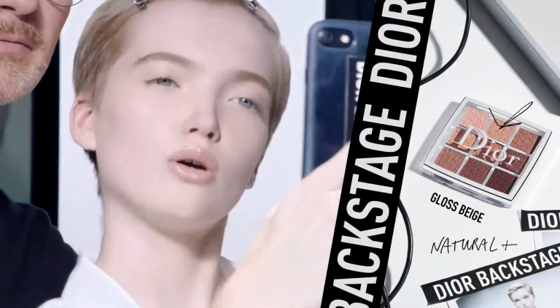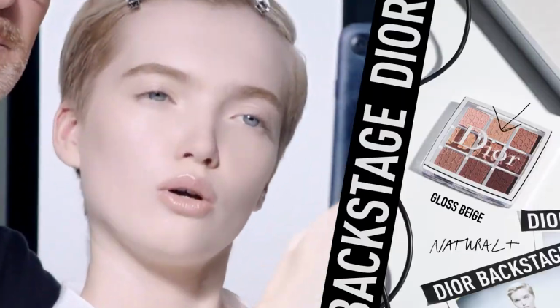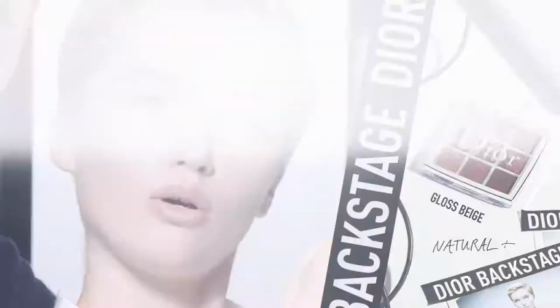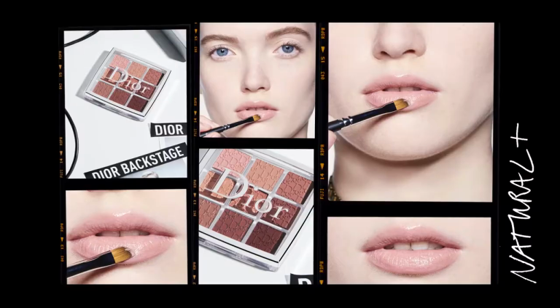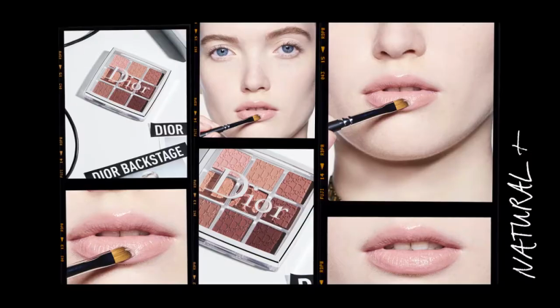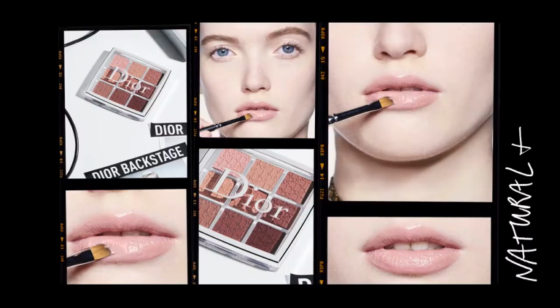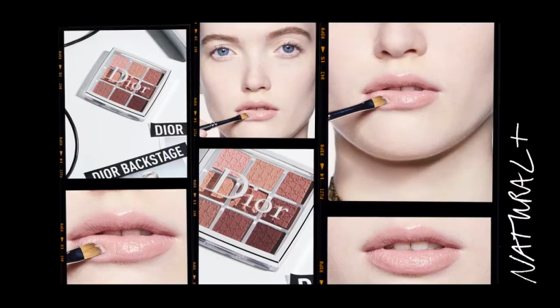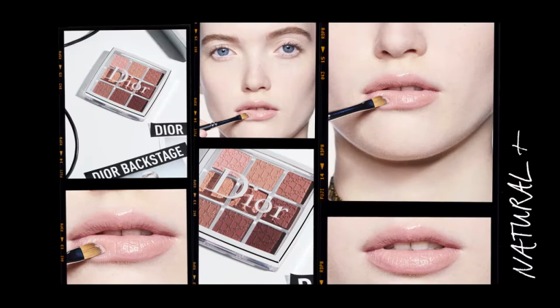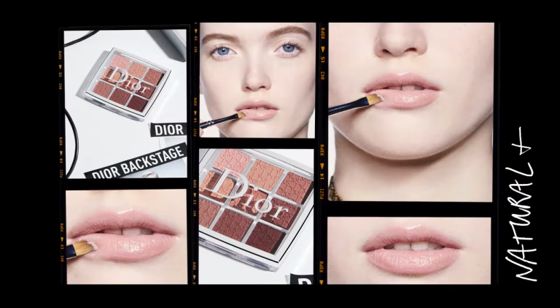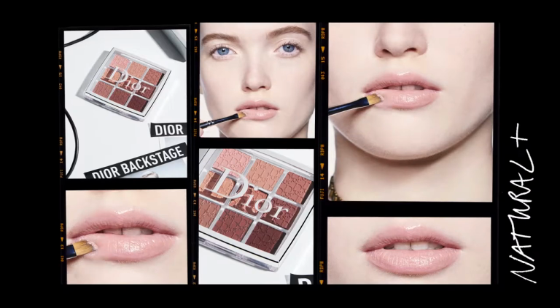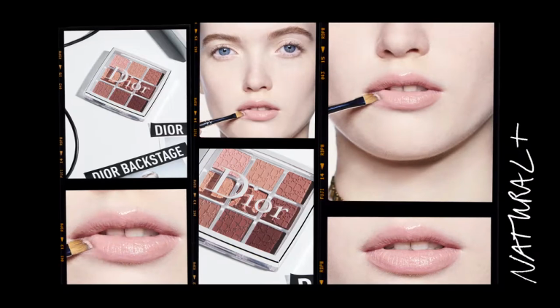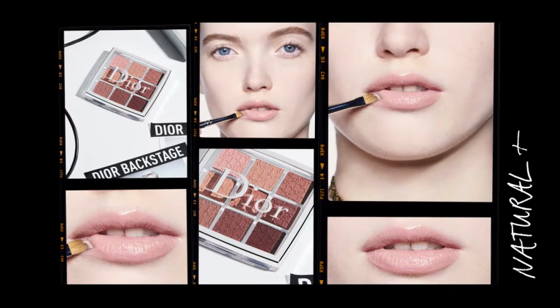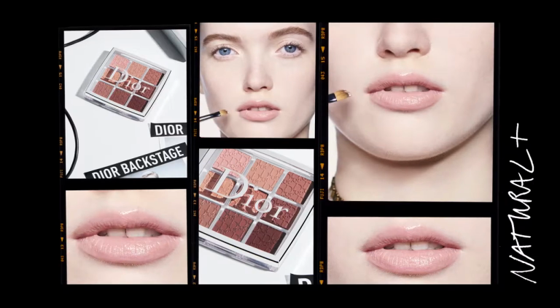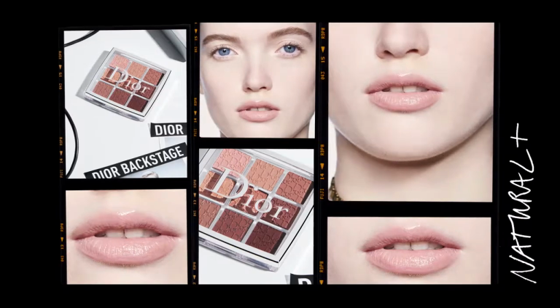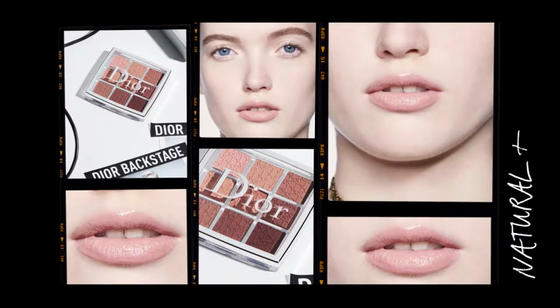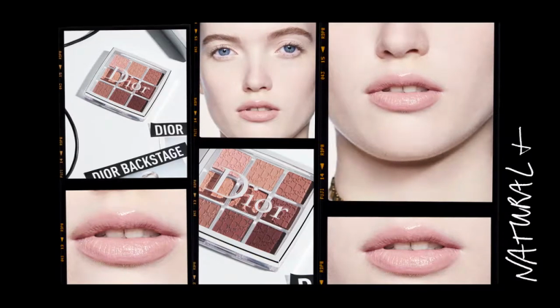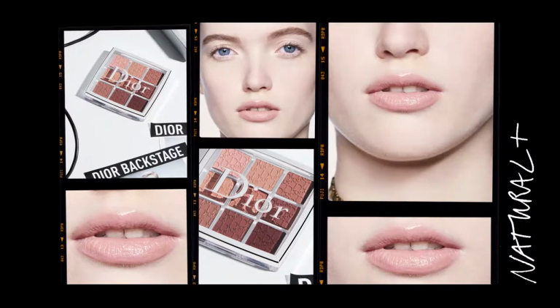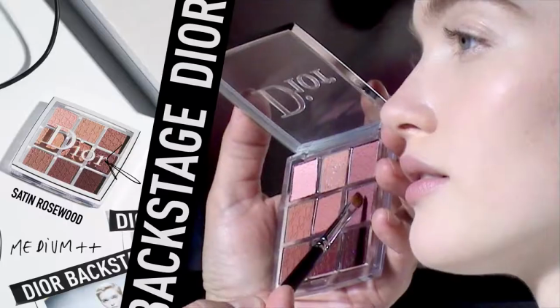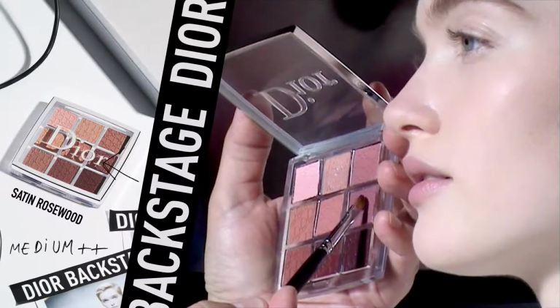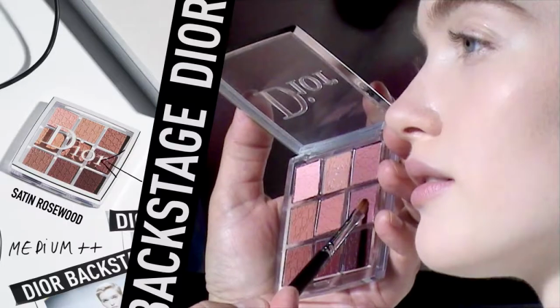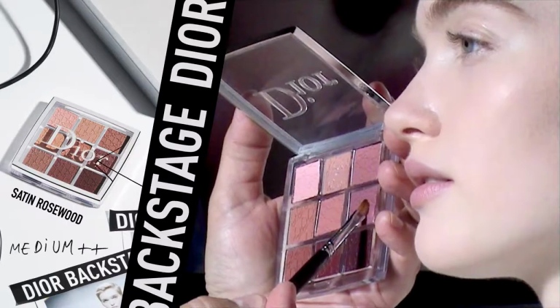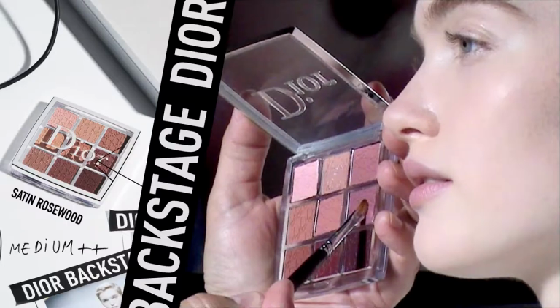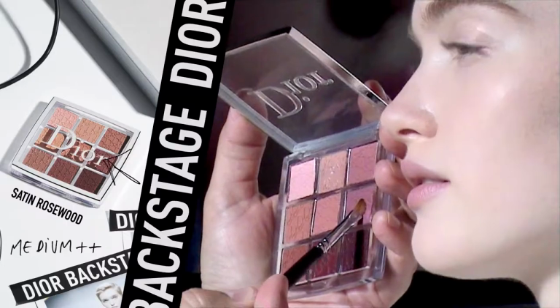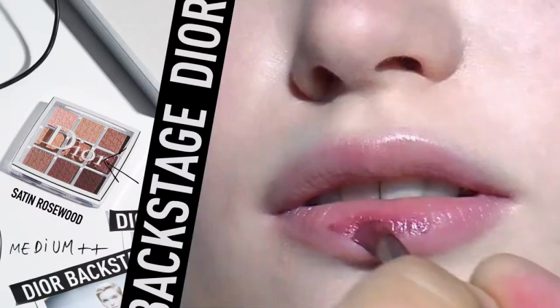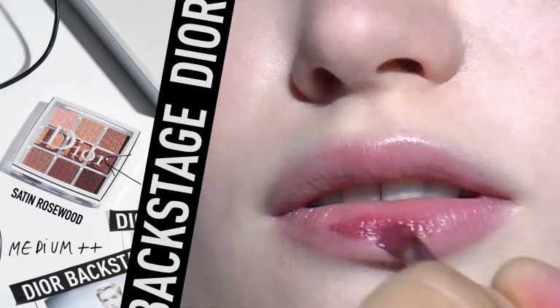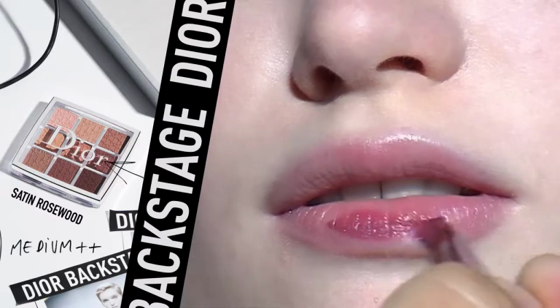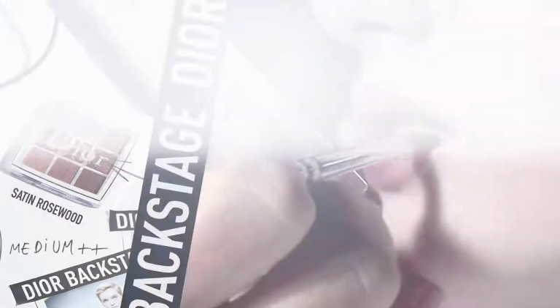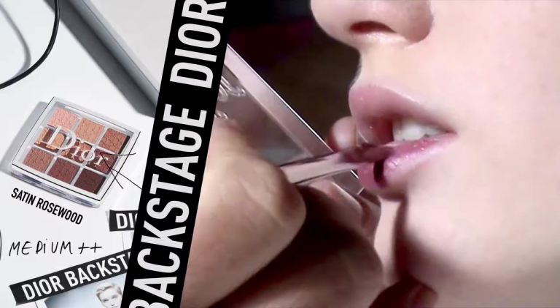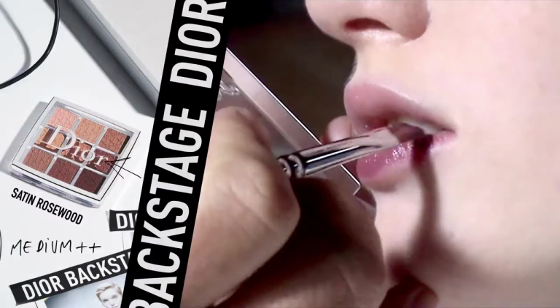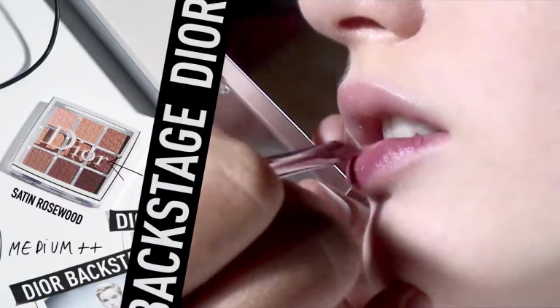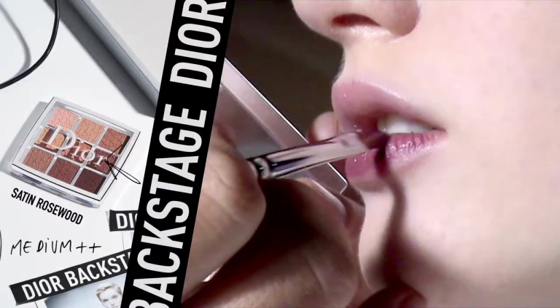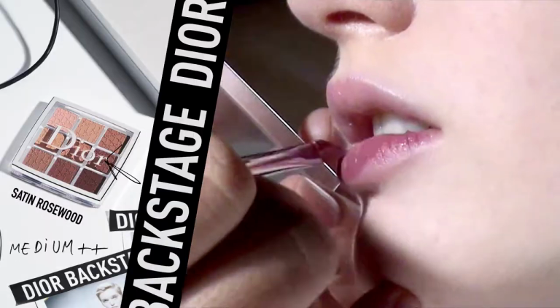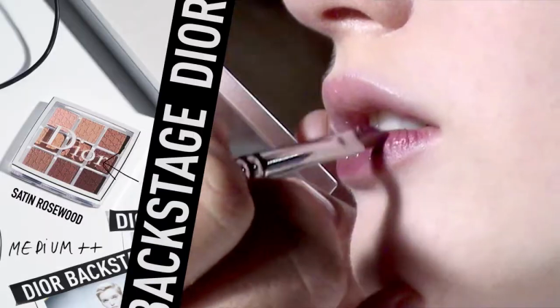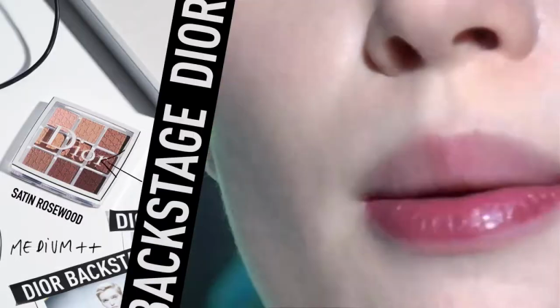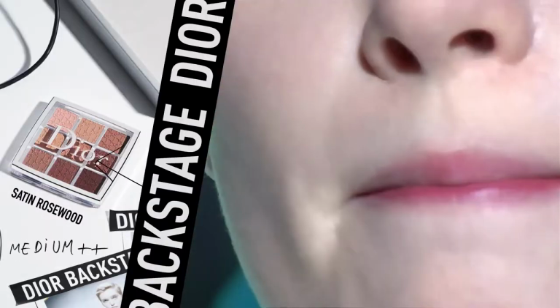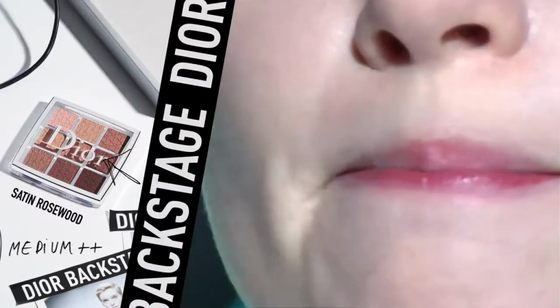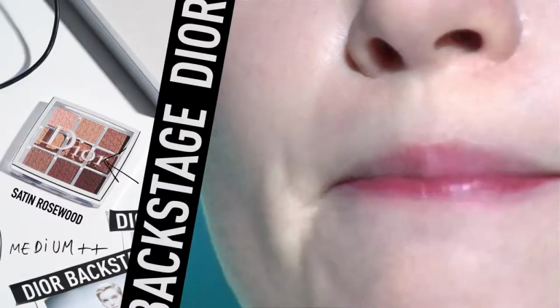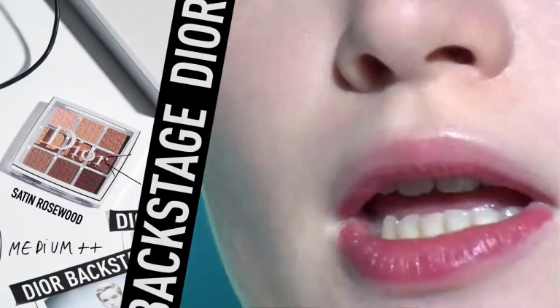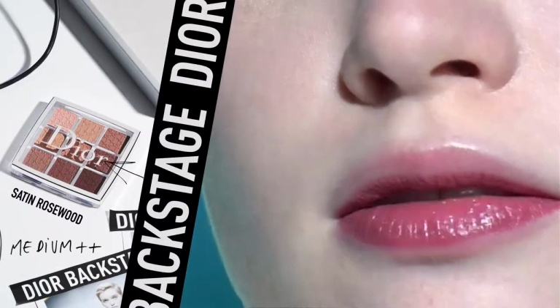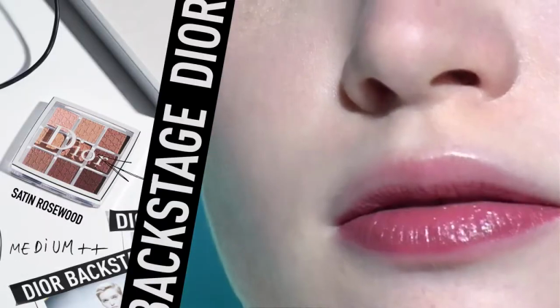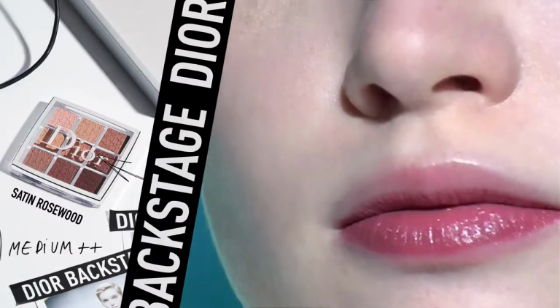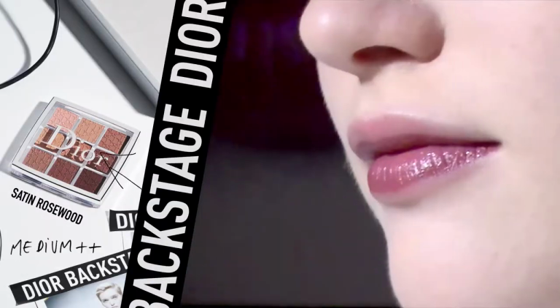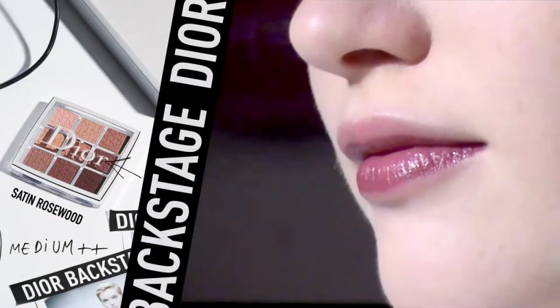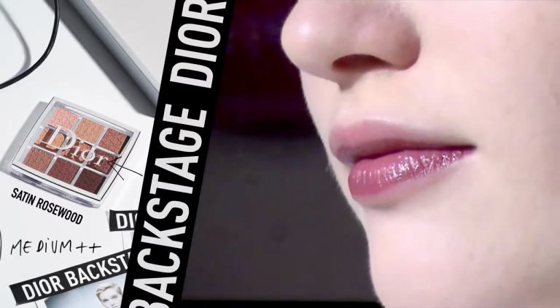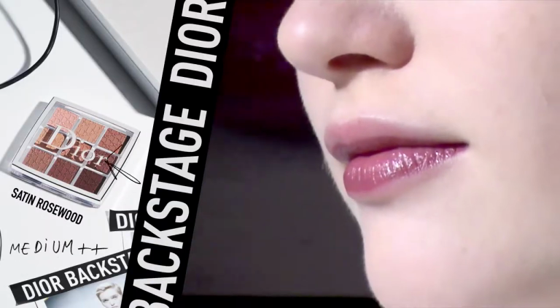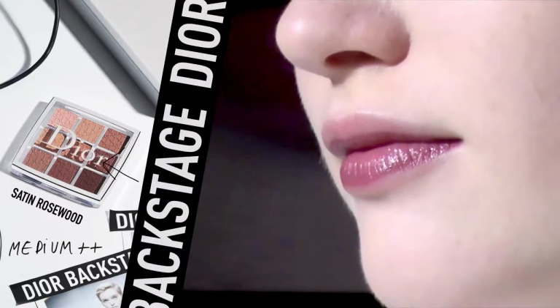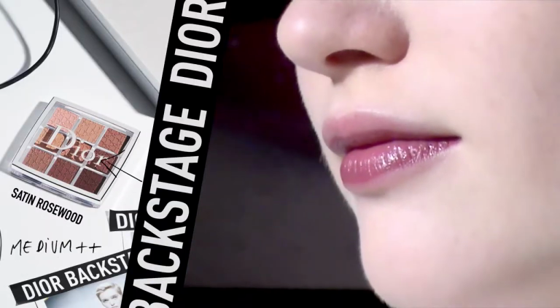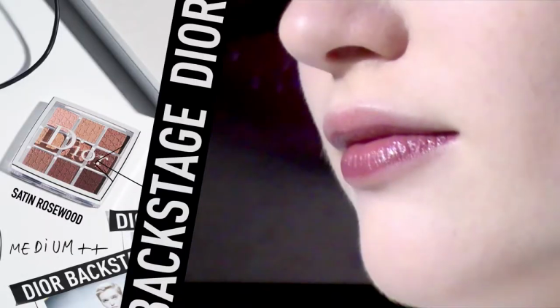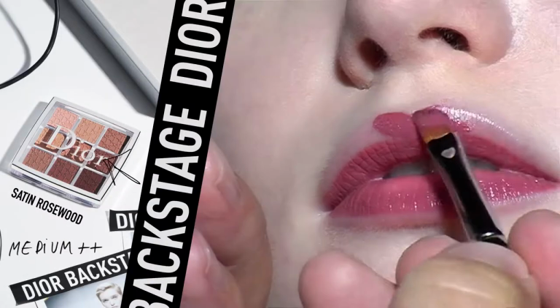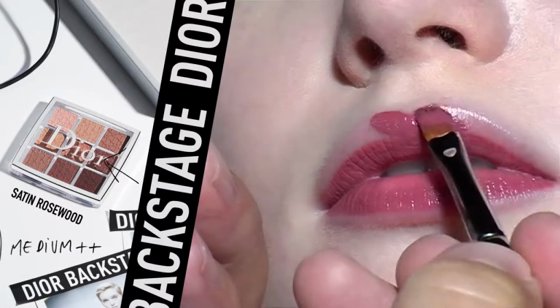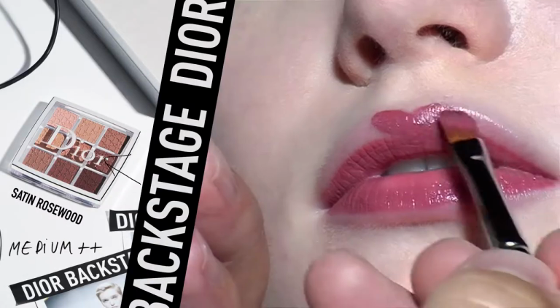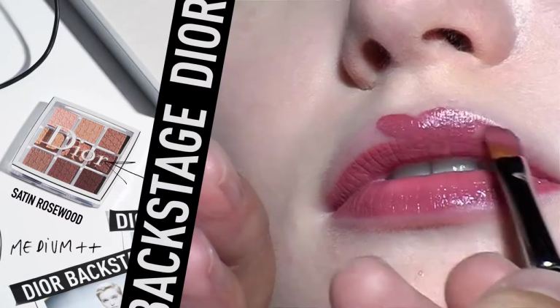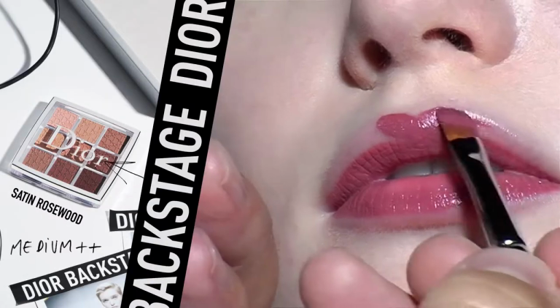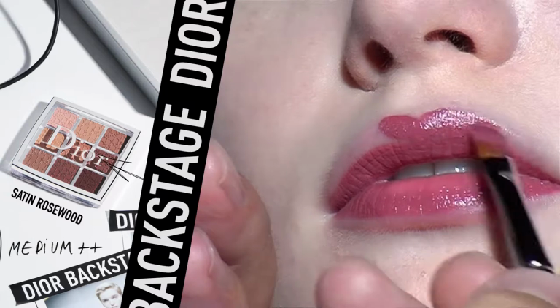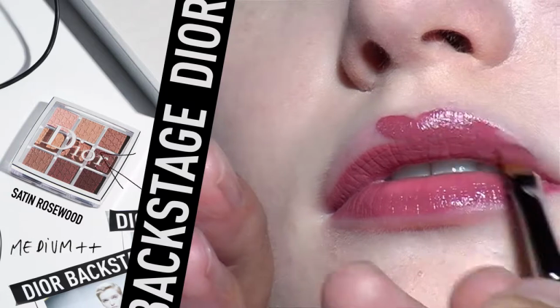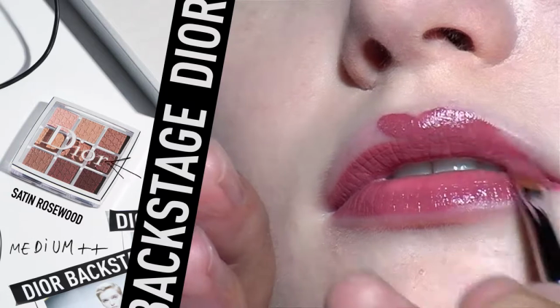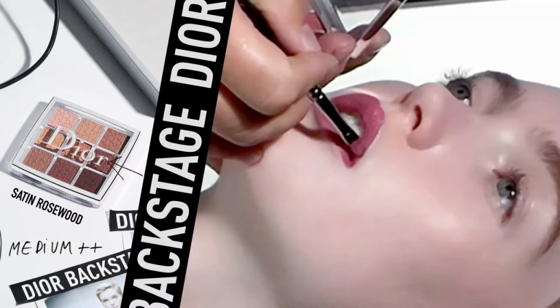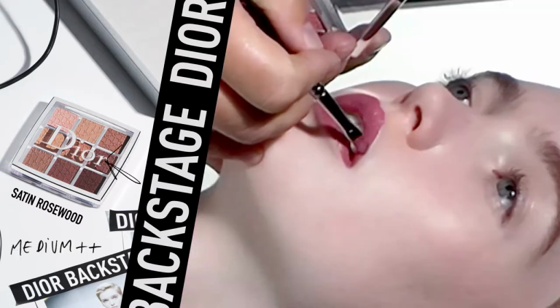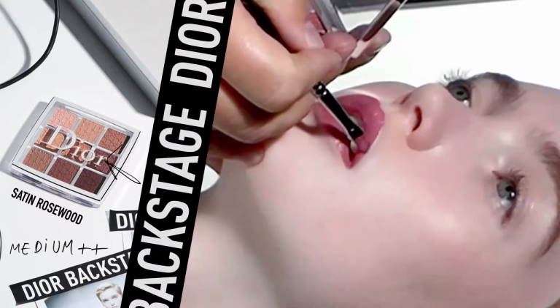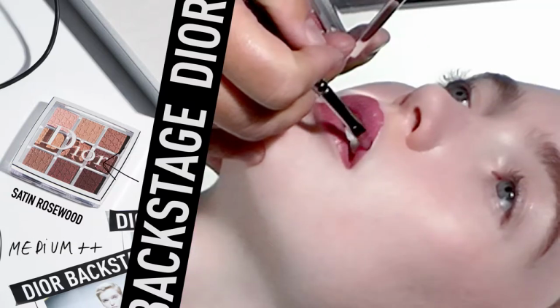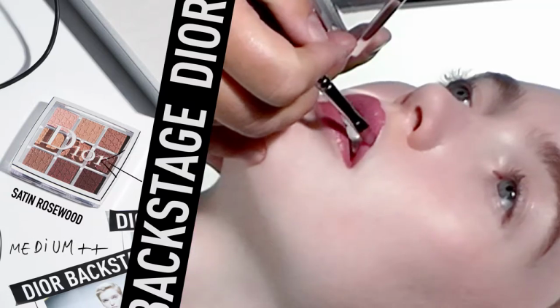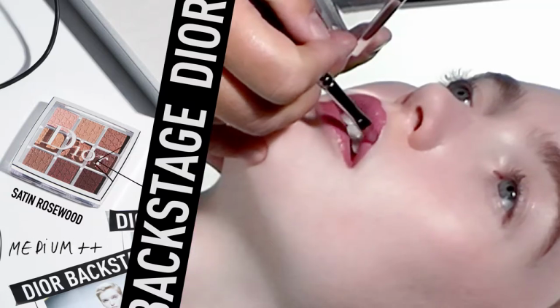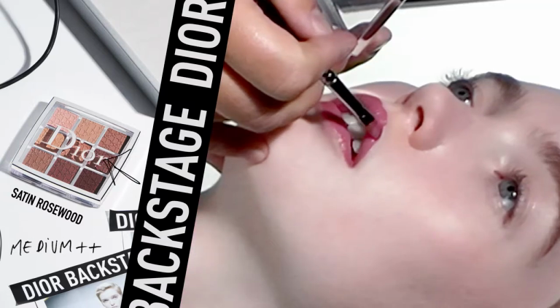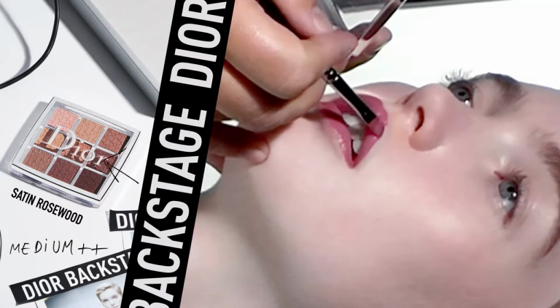For a medium lip look, apply one of the three shades in the middle of the palette. They have a satin finish, and on model I use the rosewood satin shade.